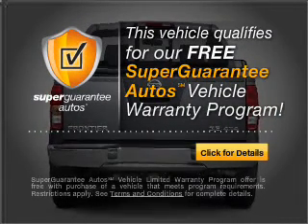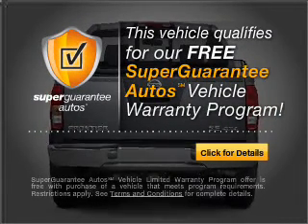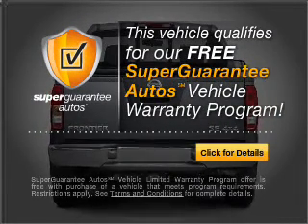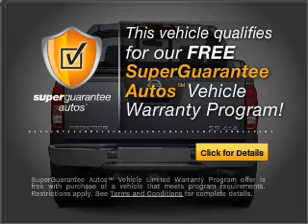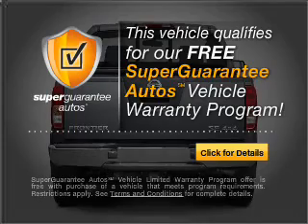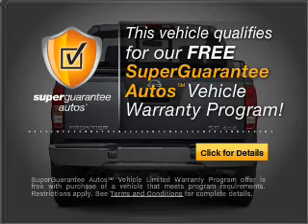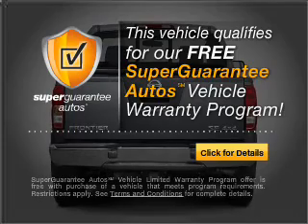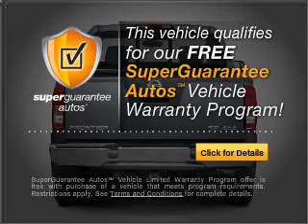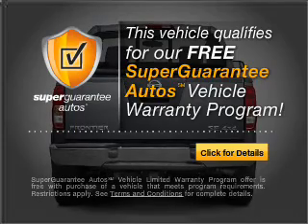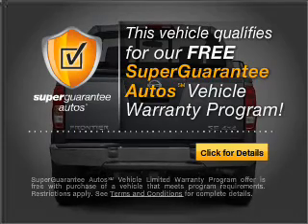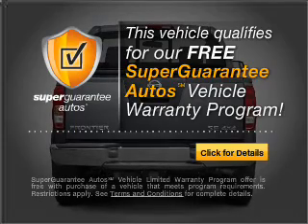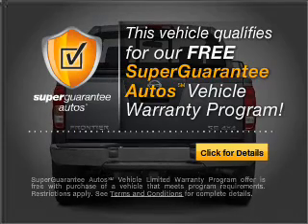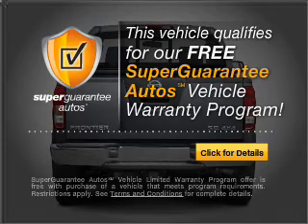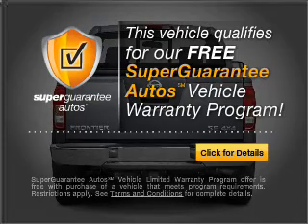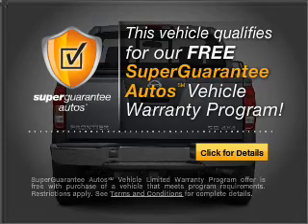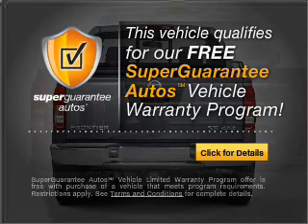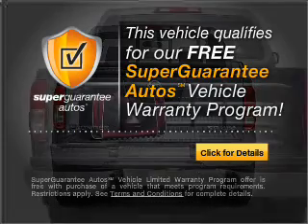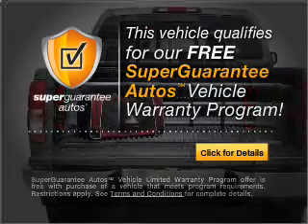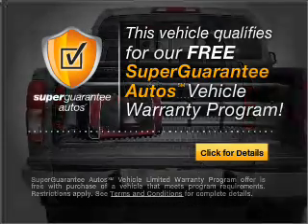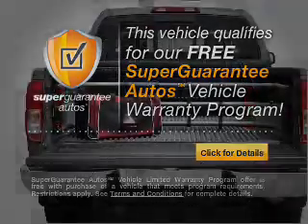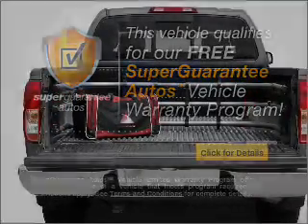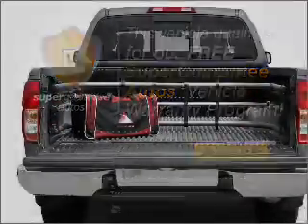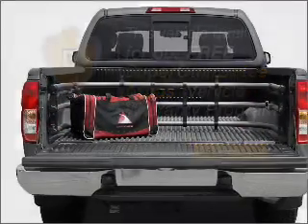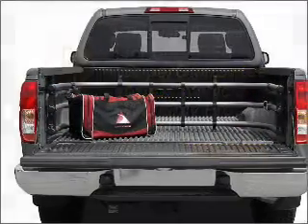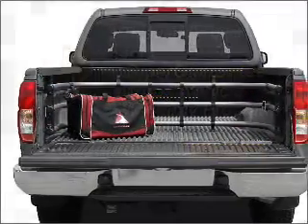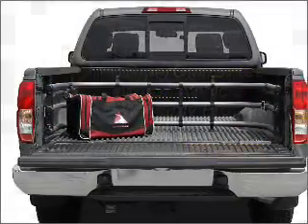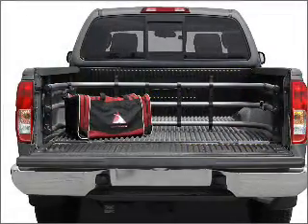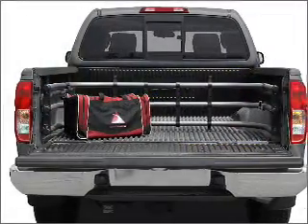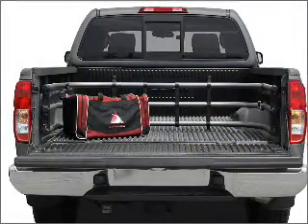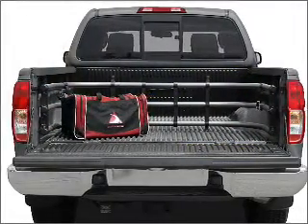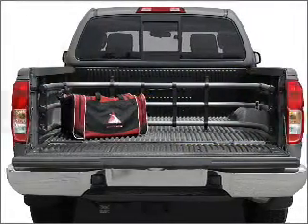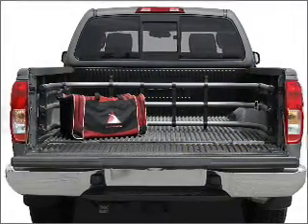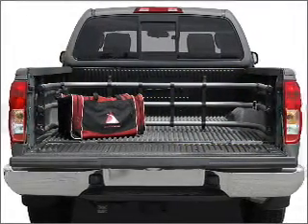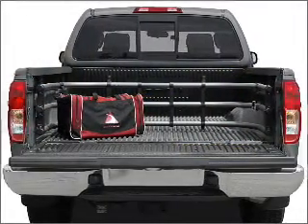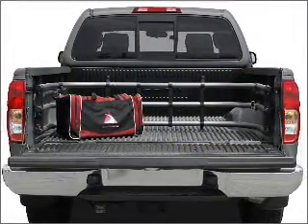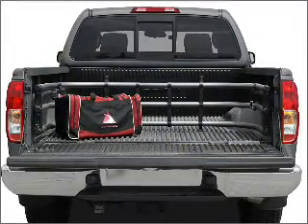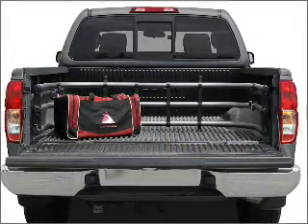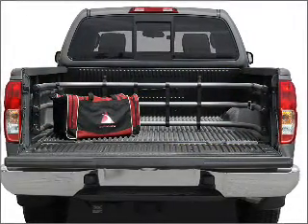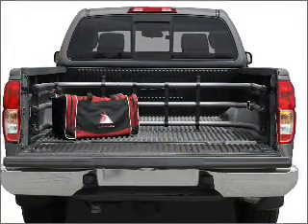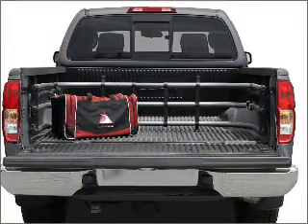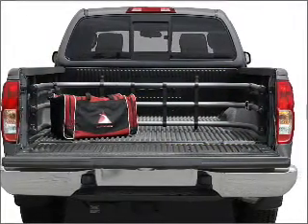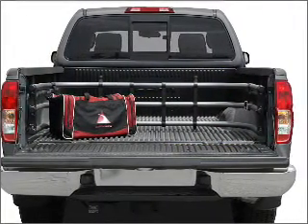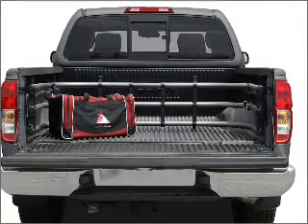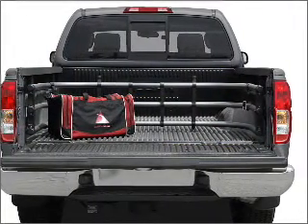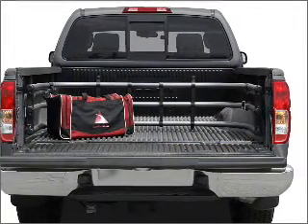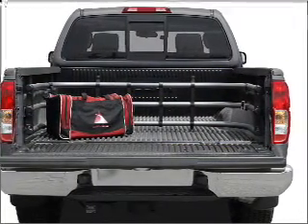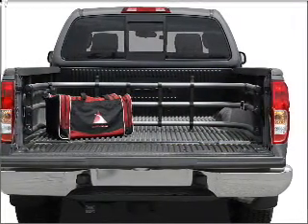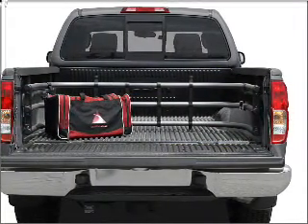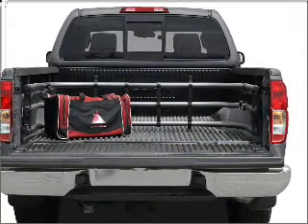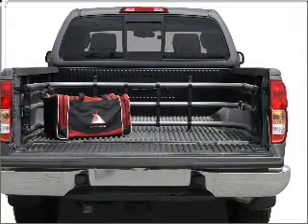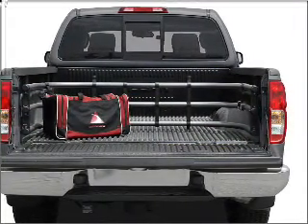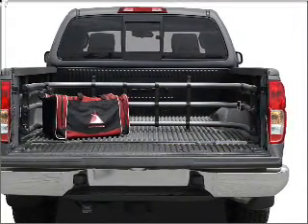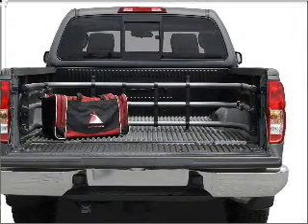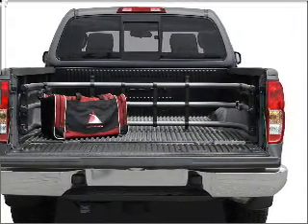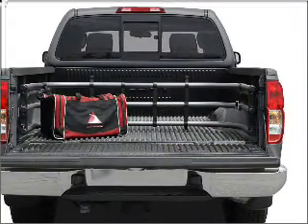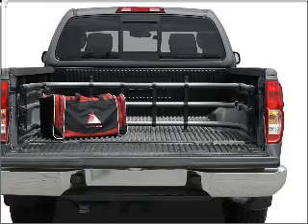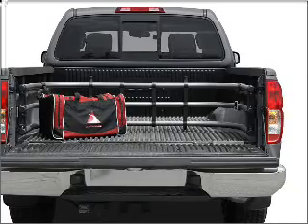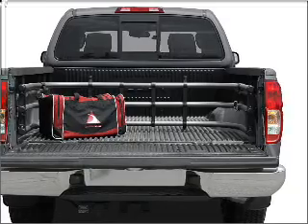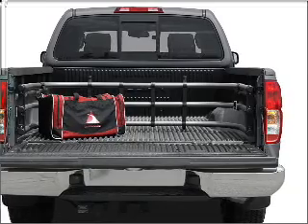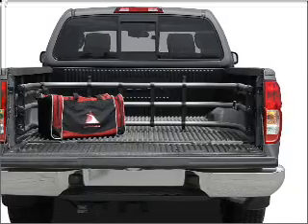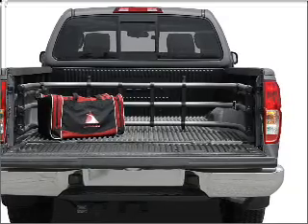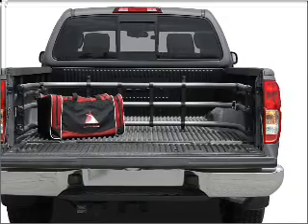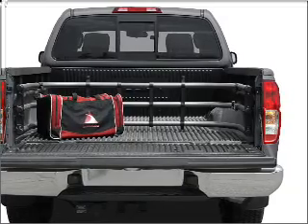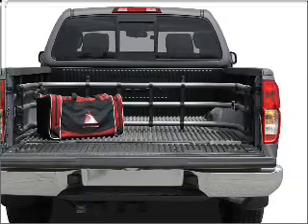Buy a vehicle and get a free warranty from us, only at everycarlisted.com. Premium wheels give a more luxurious look.